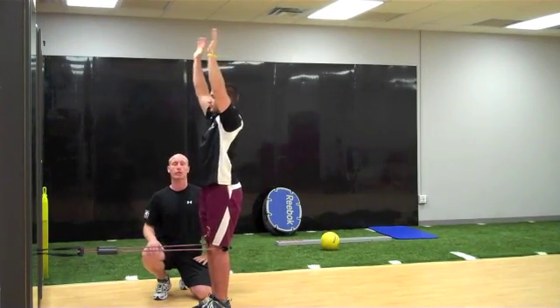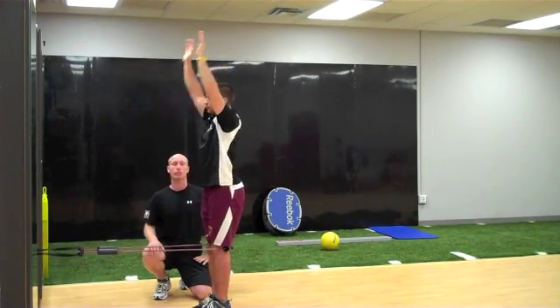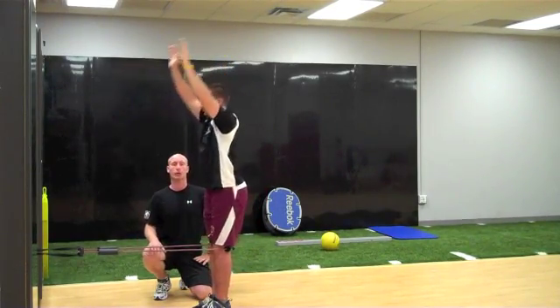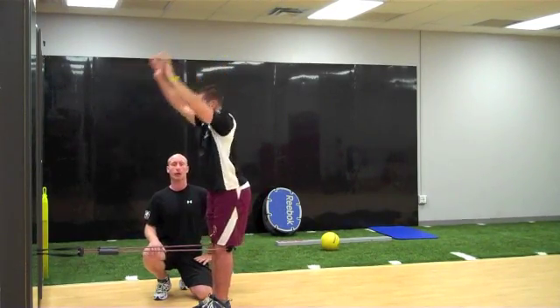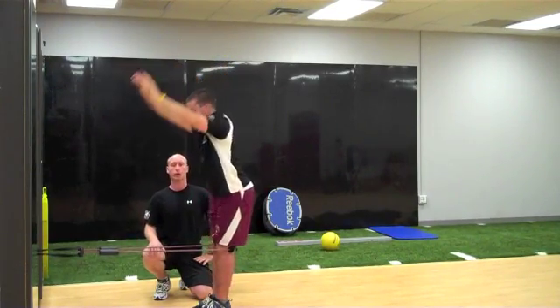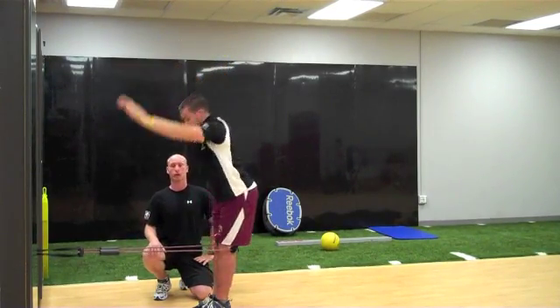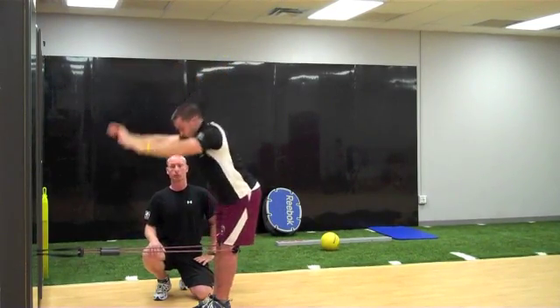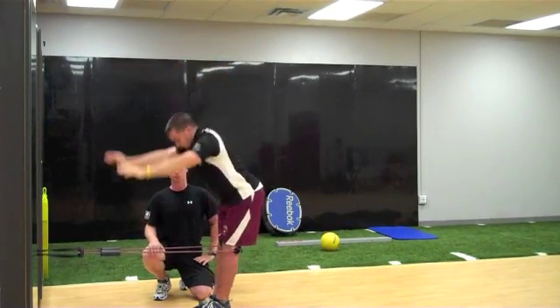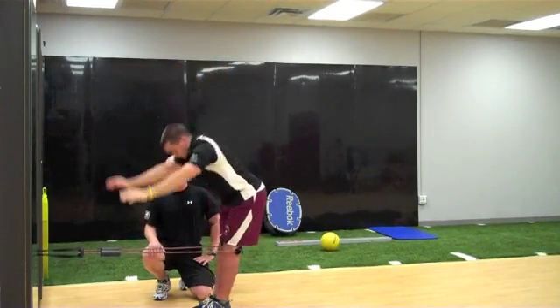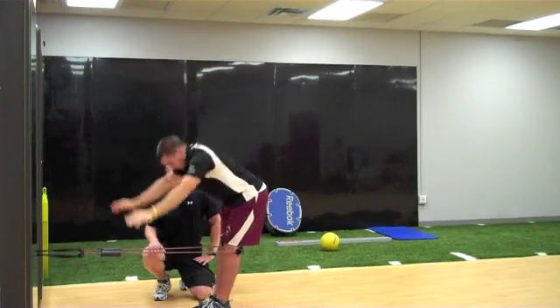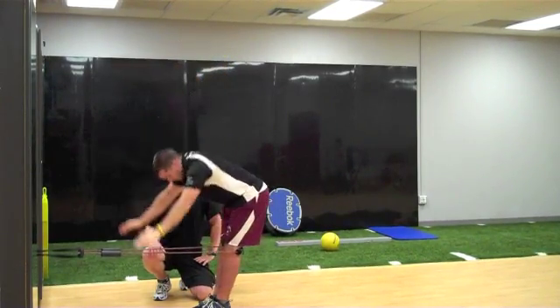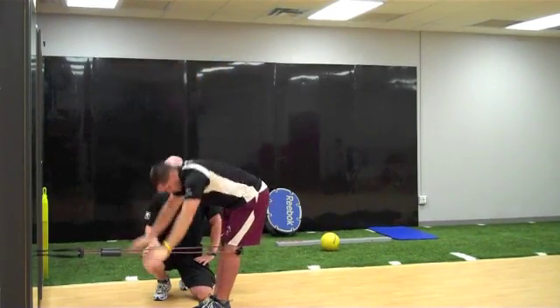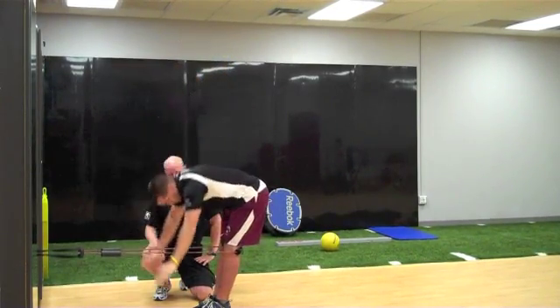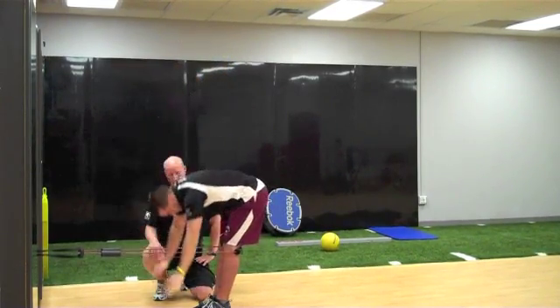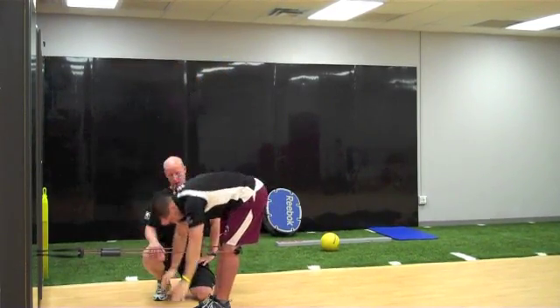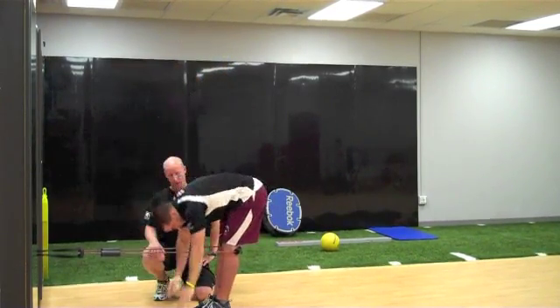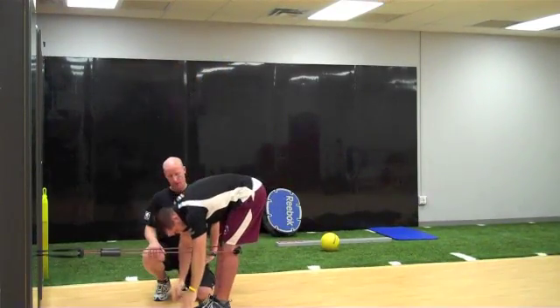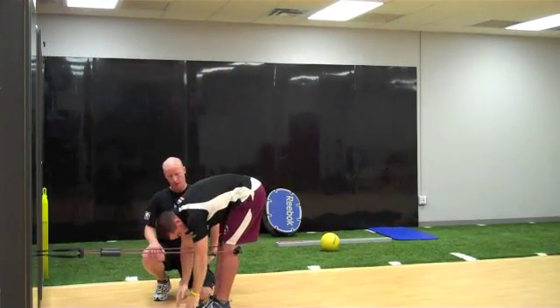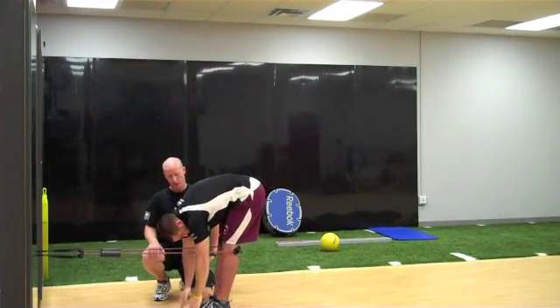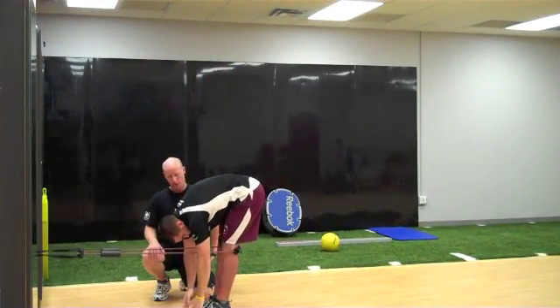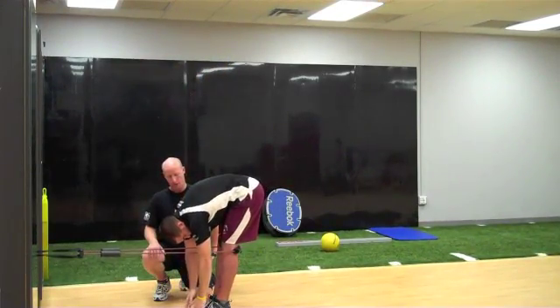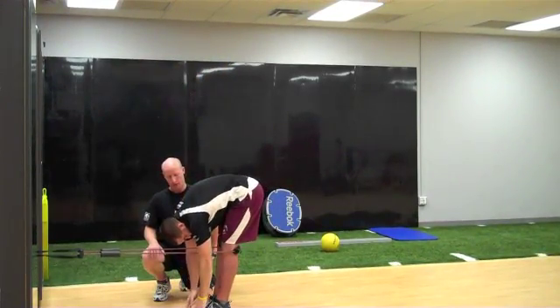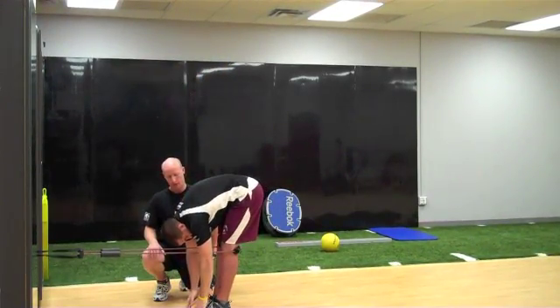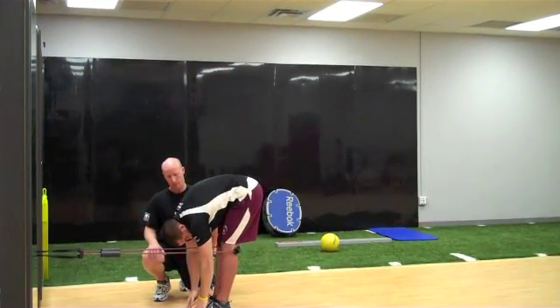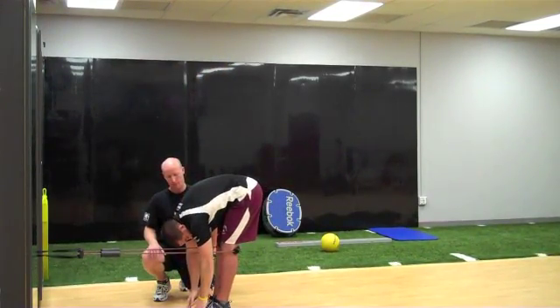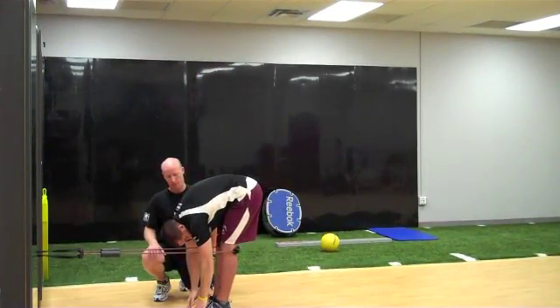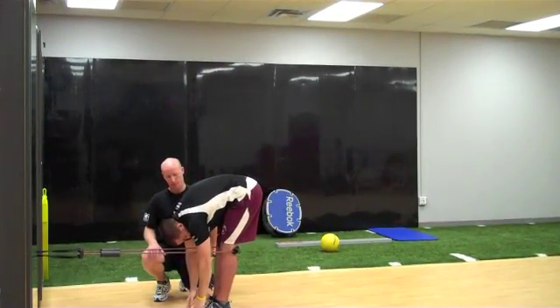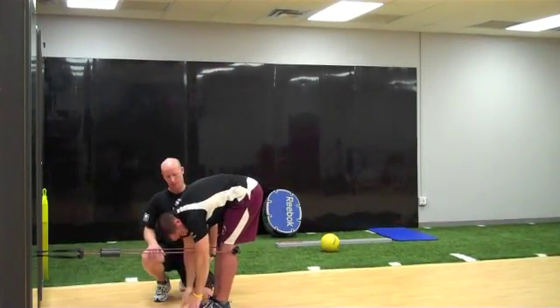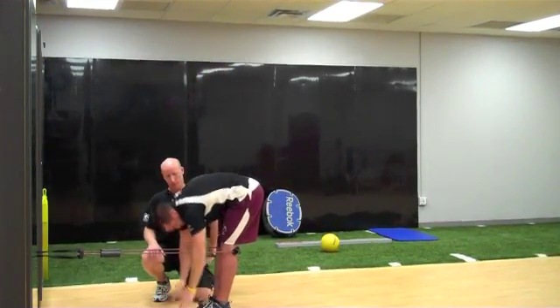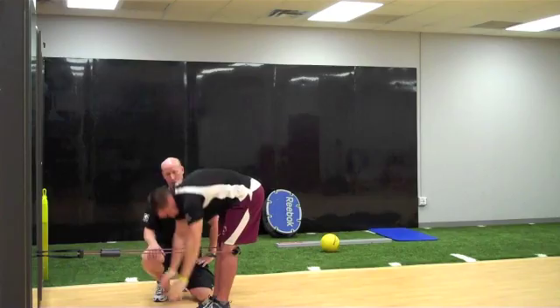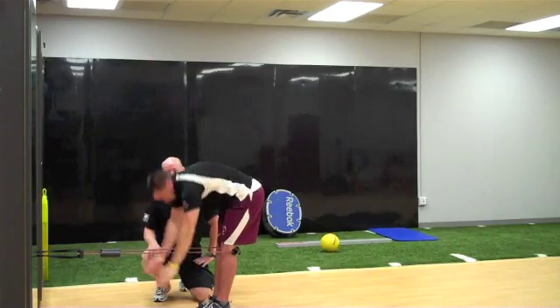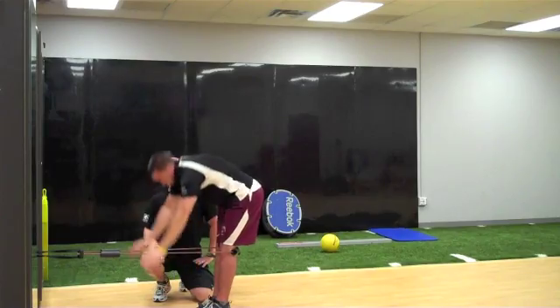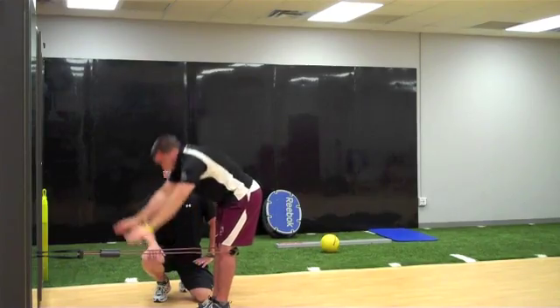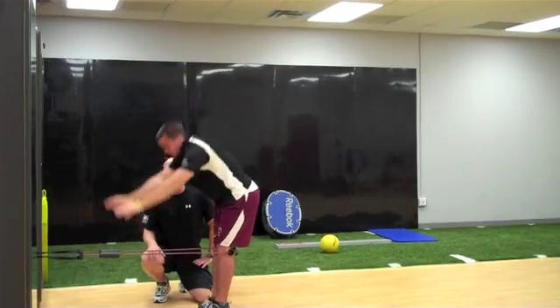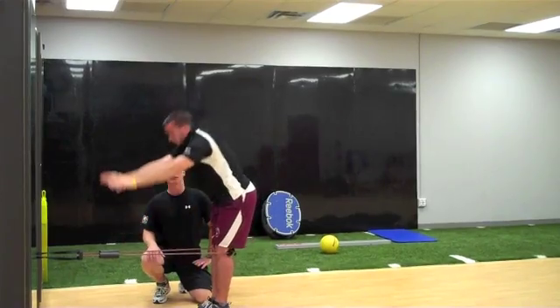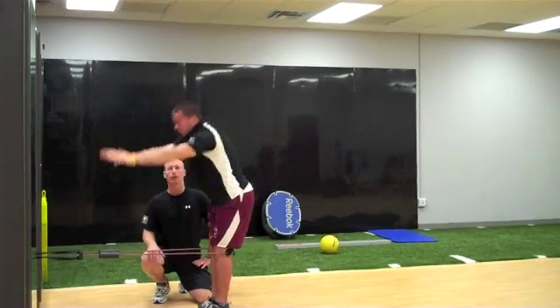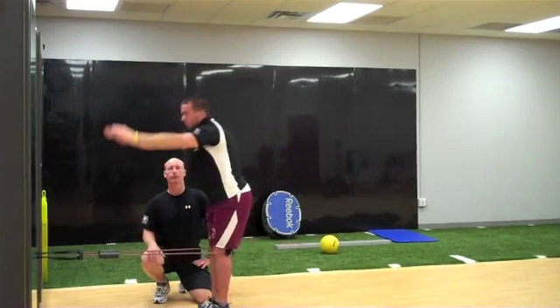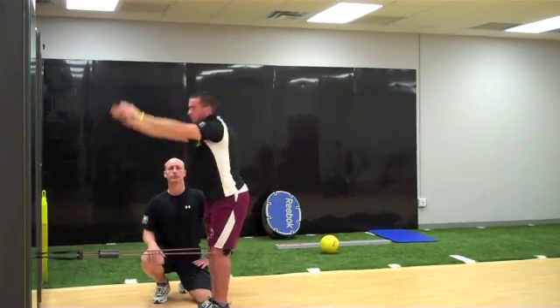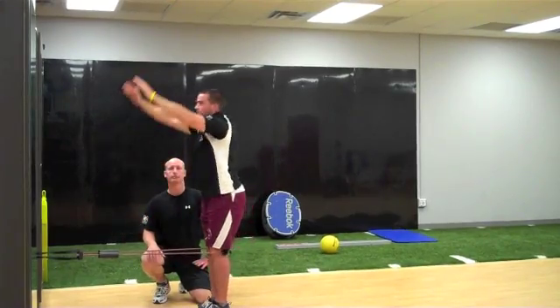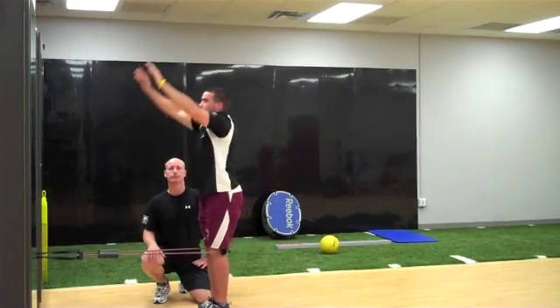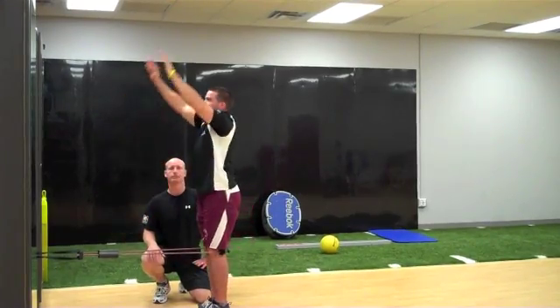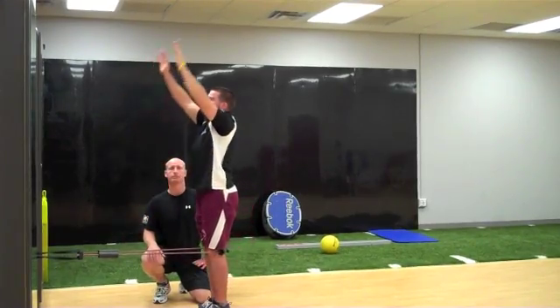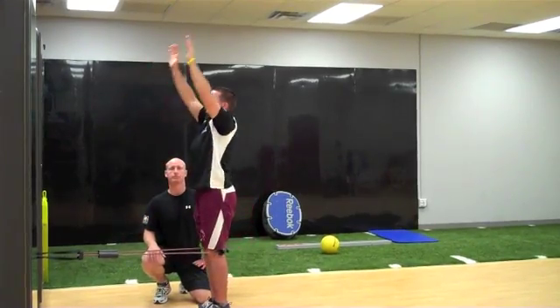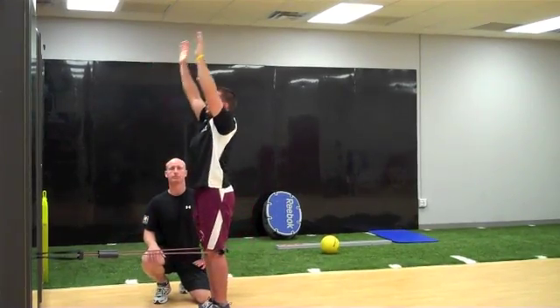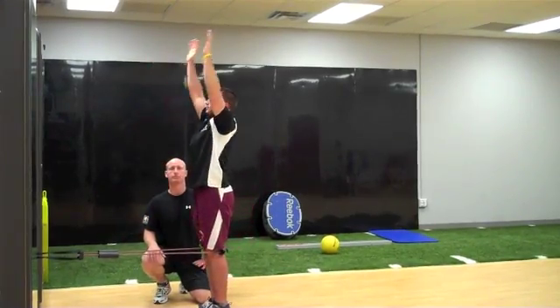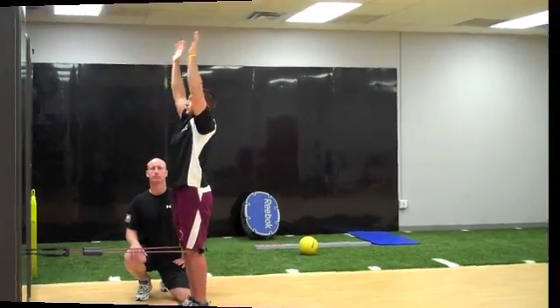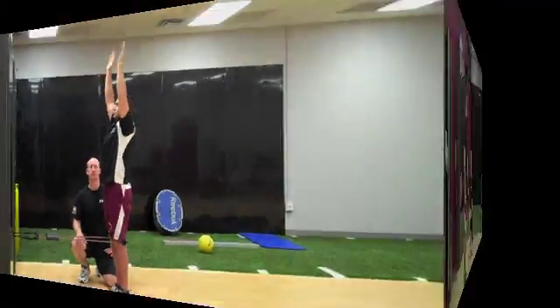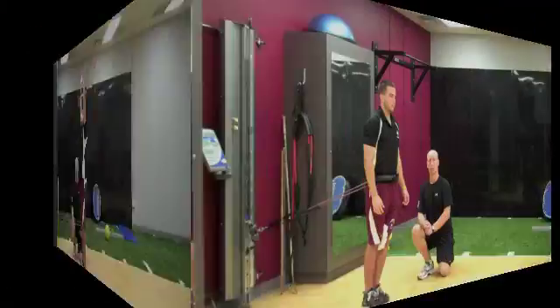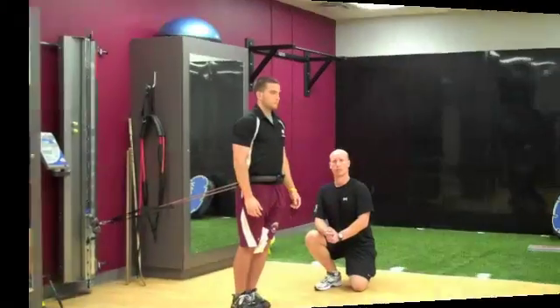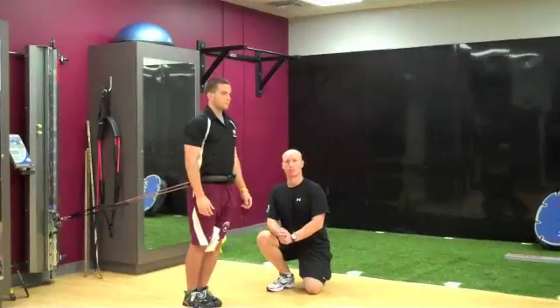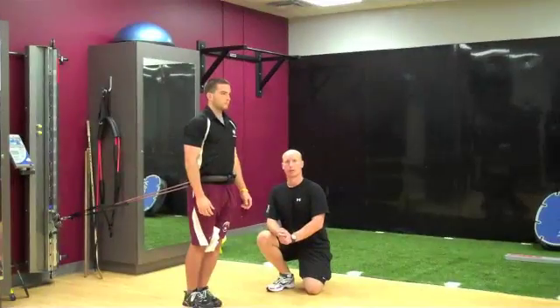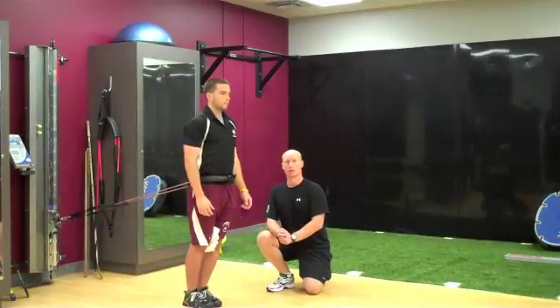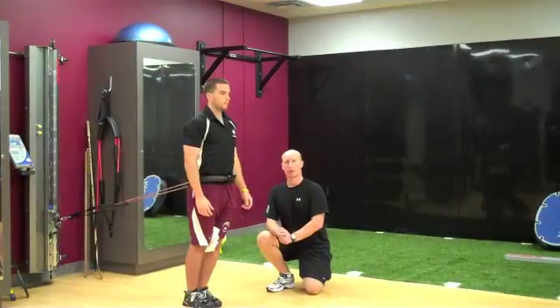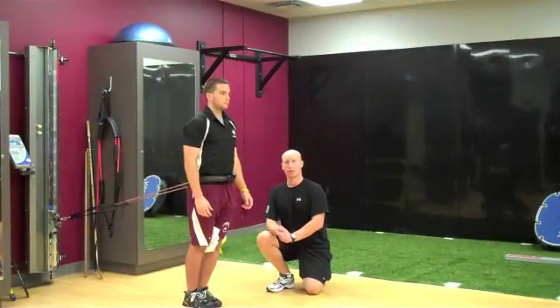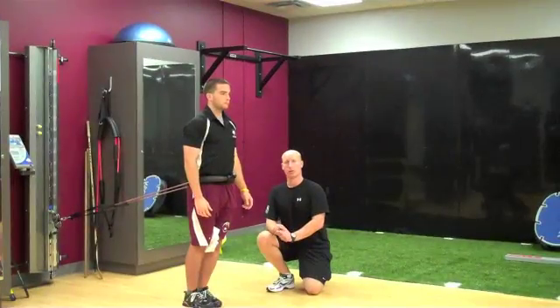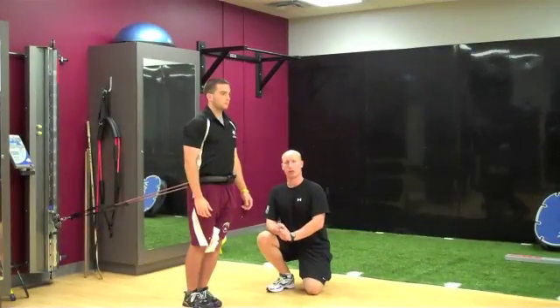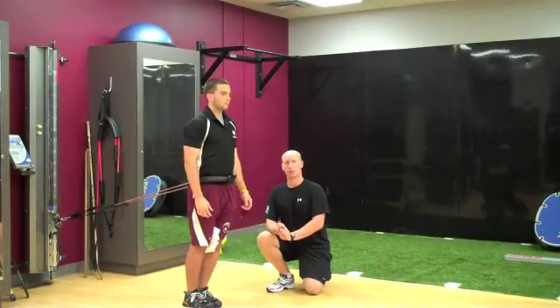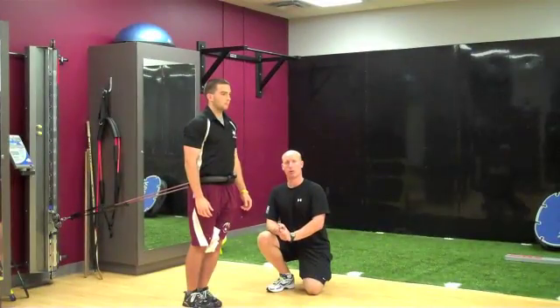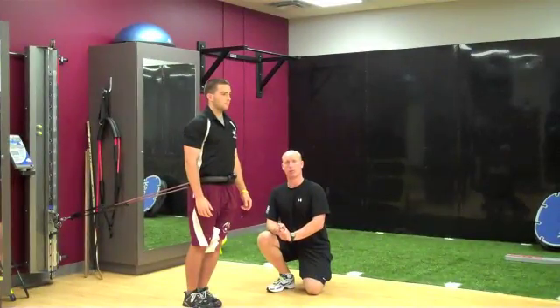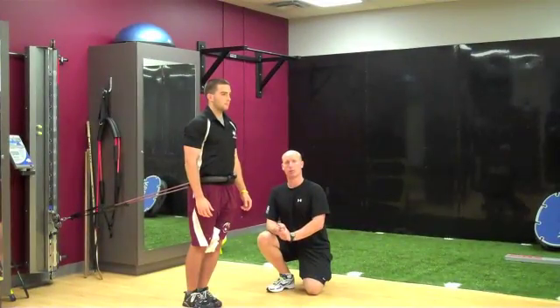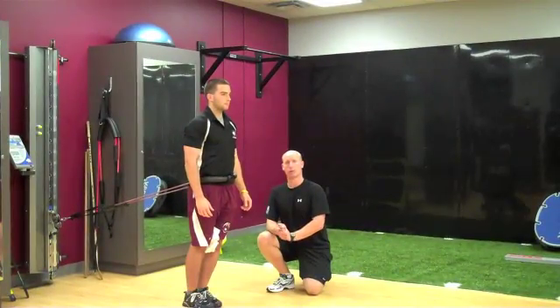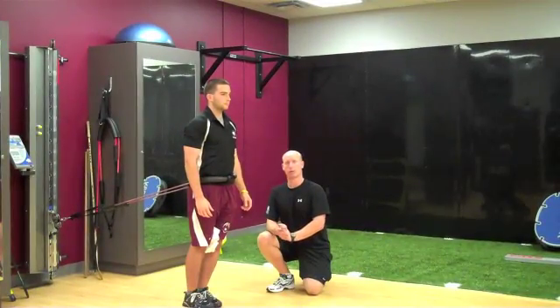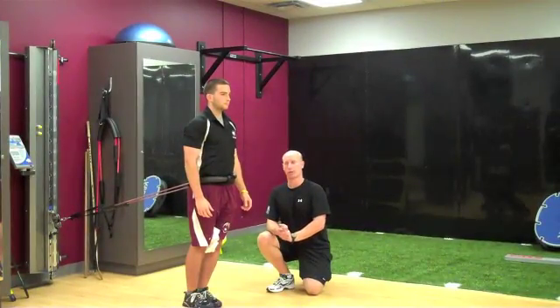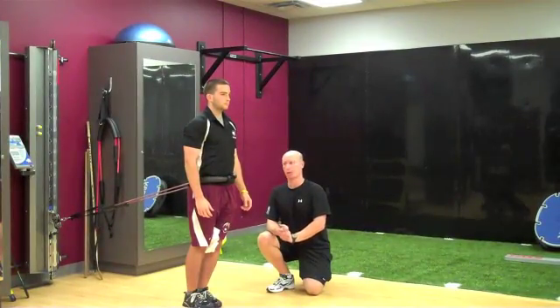Deep breath in, breathe out, up and then back down. Toe touch, posterior shift.